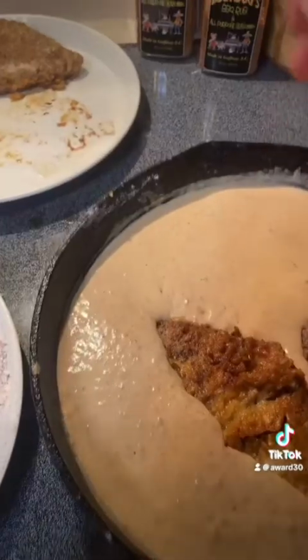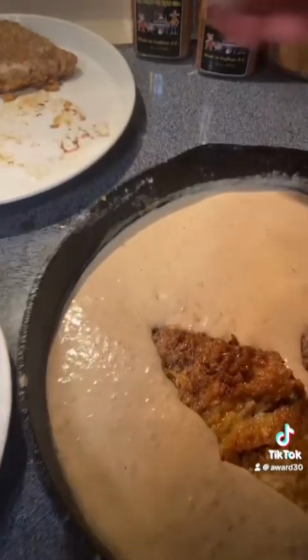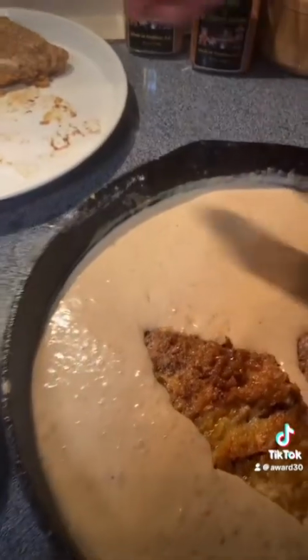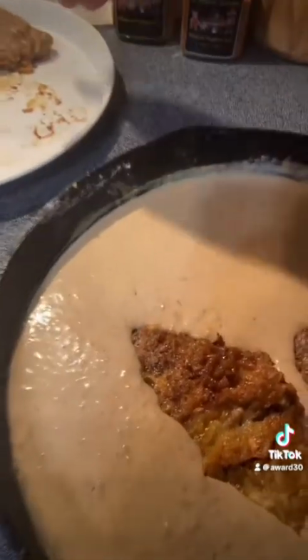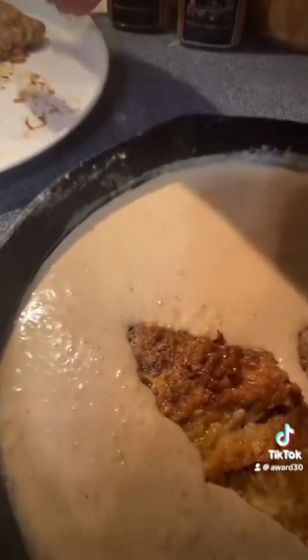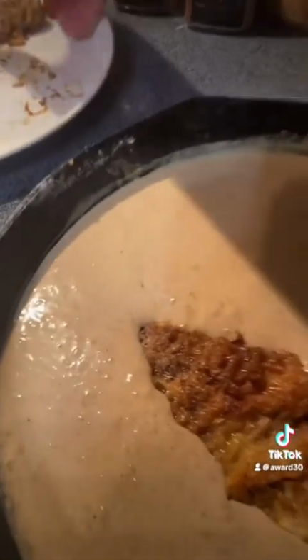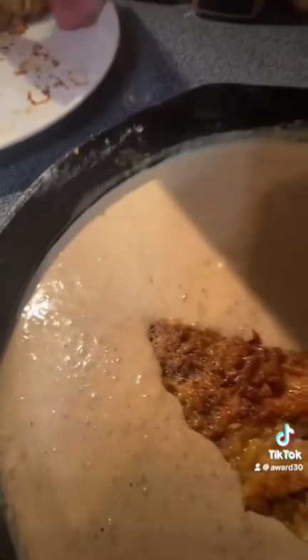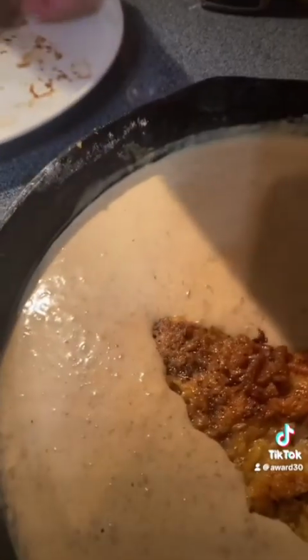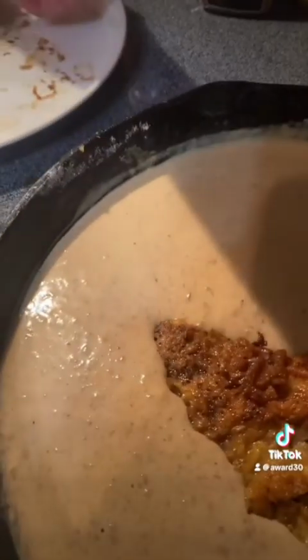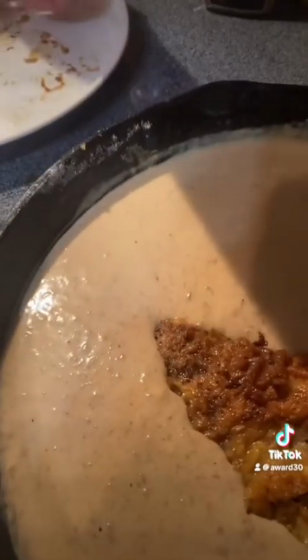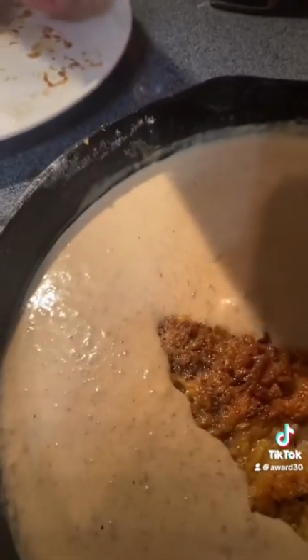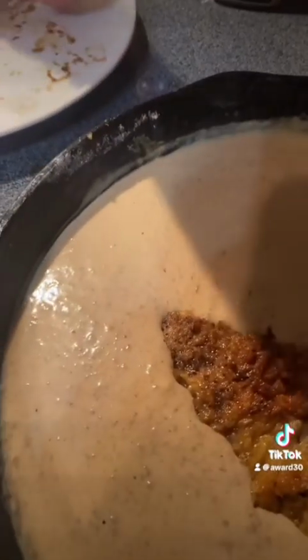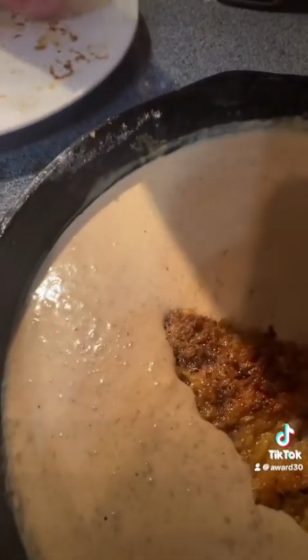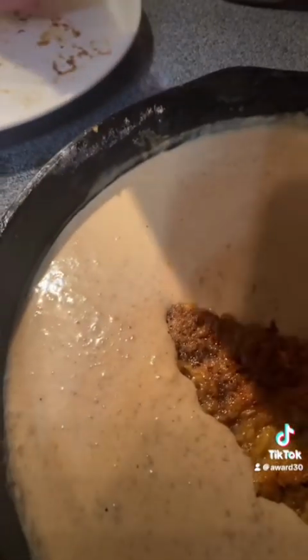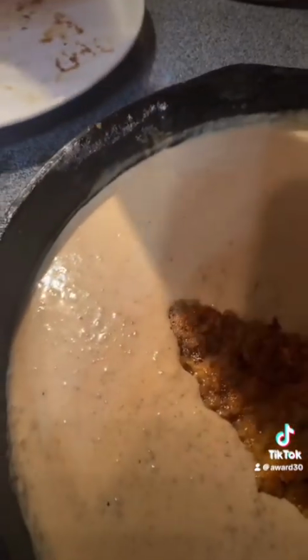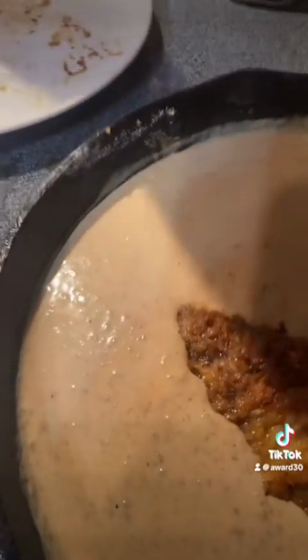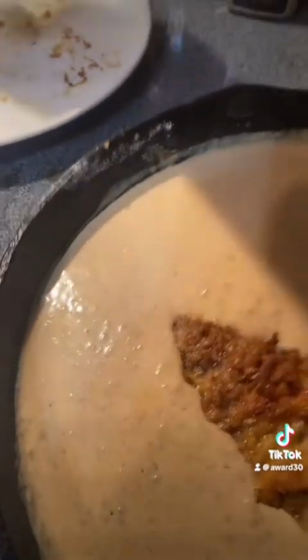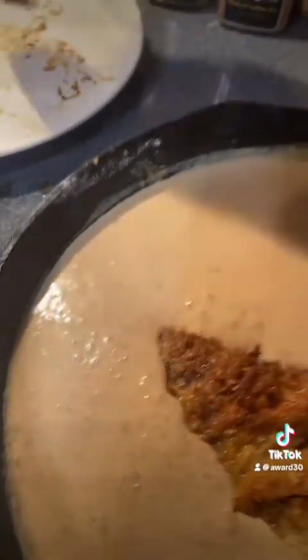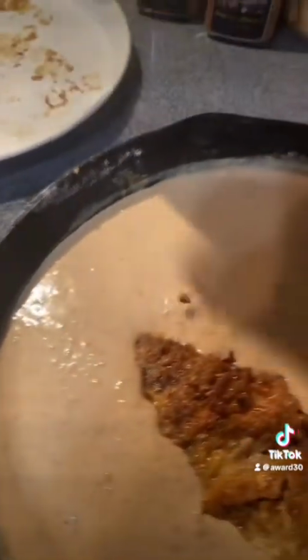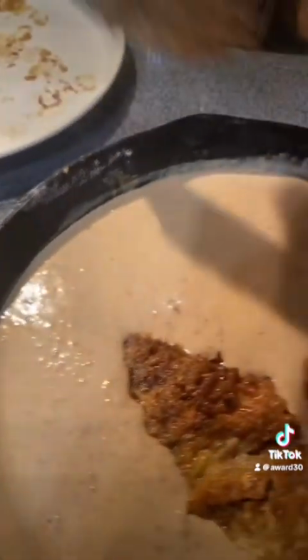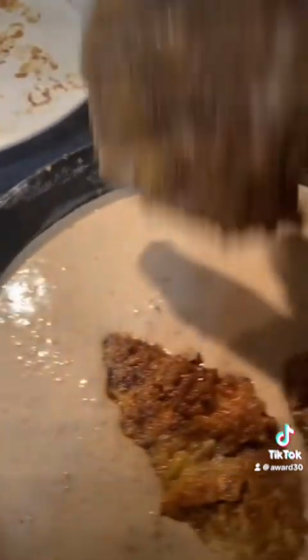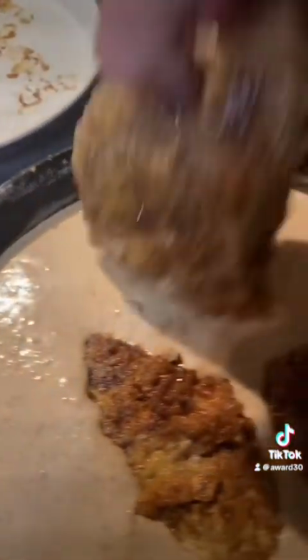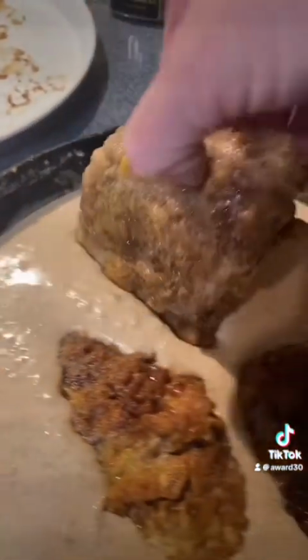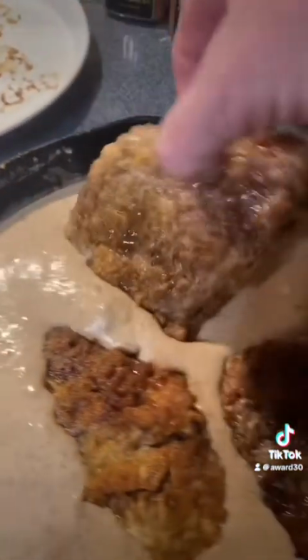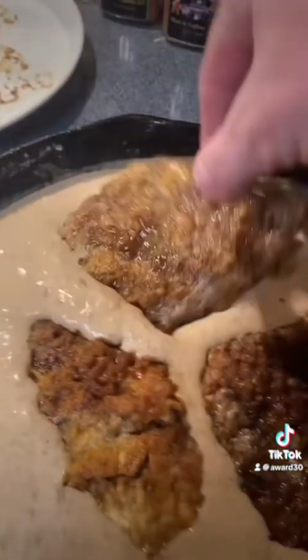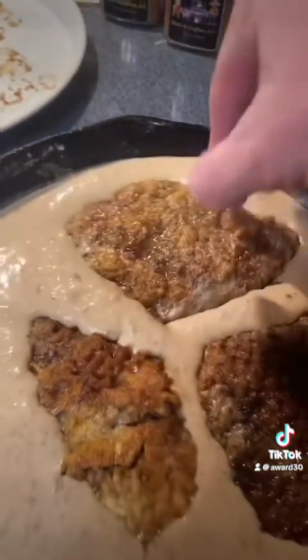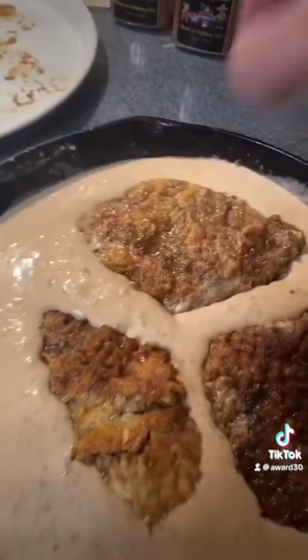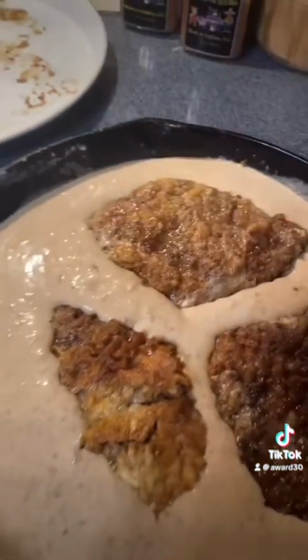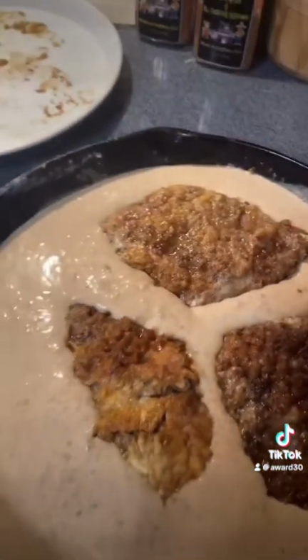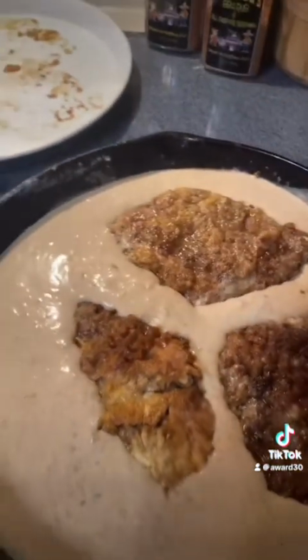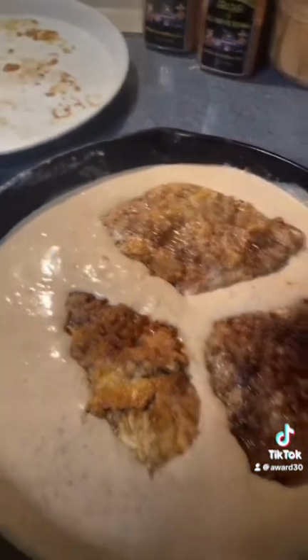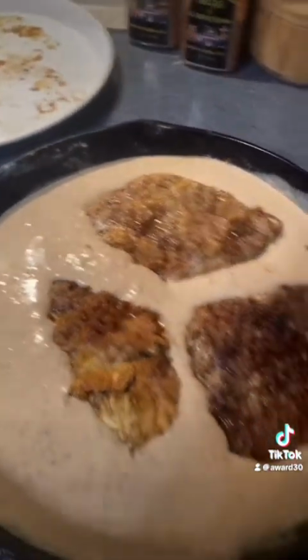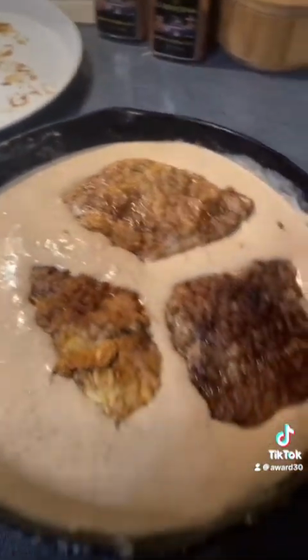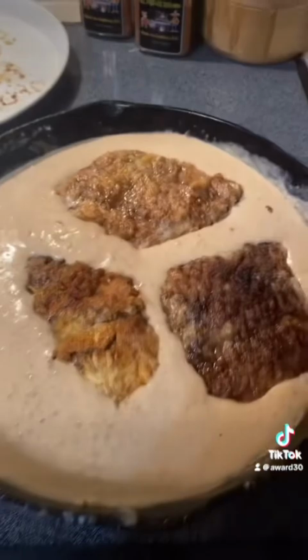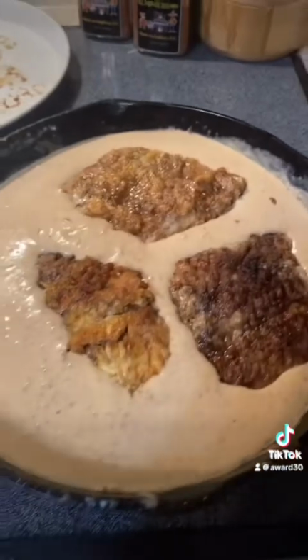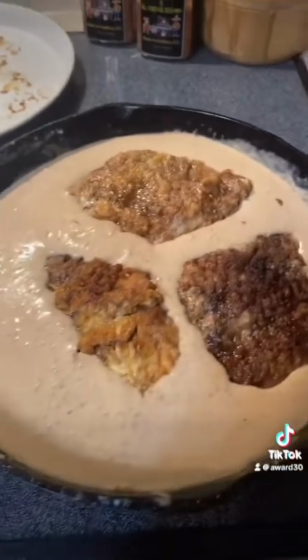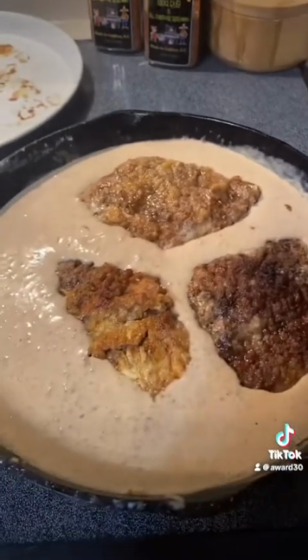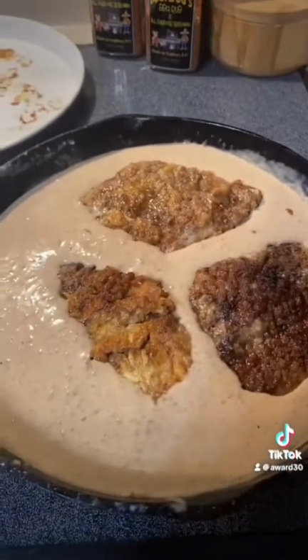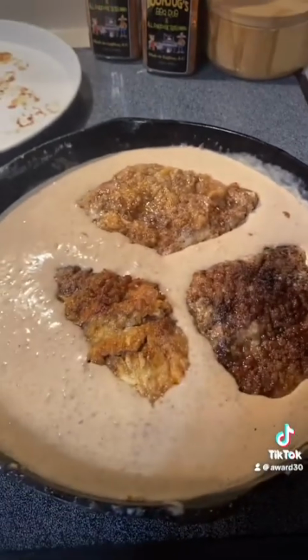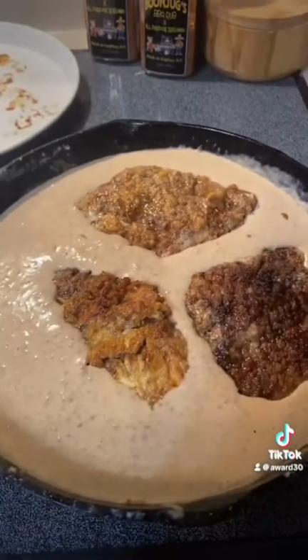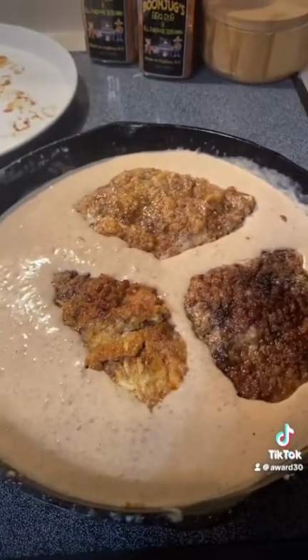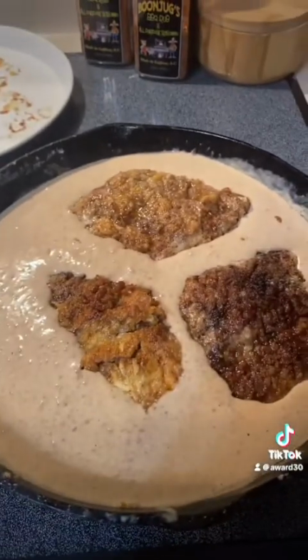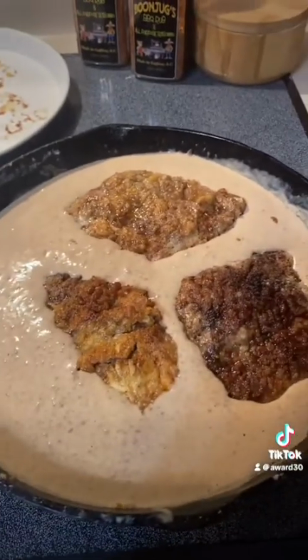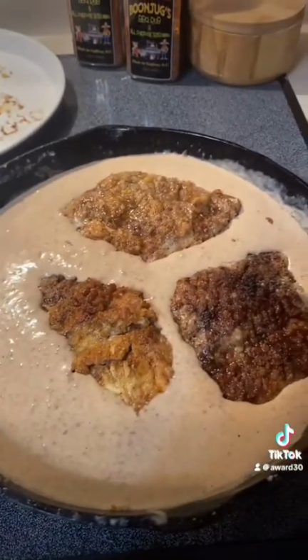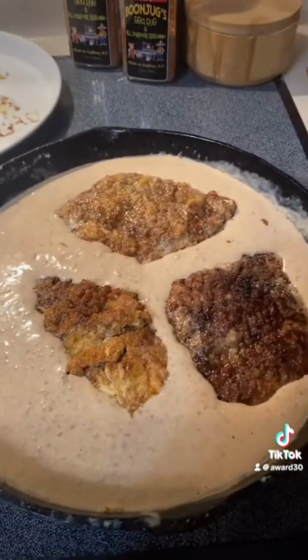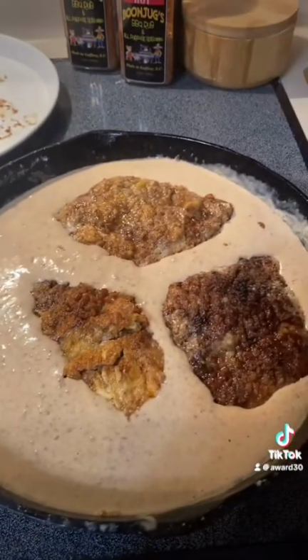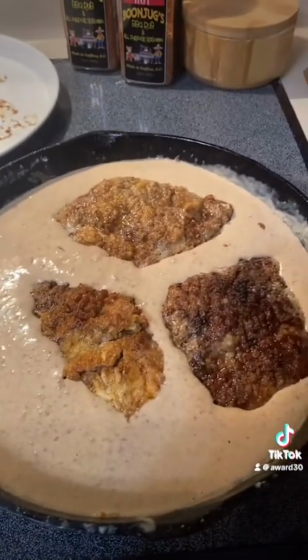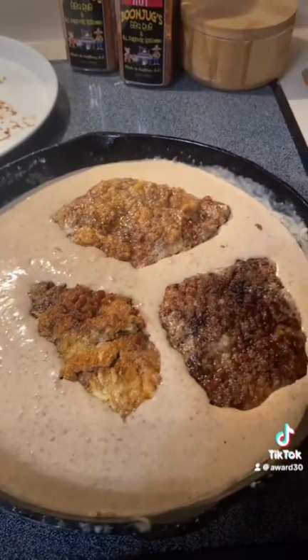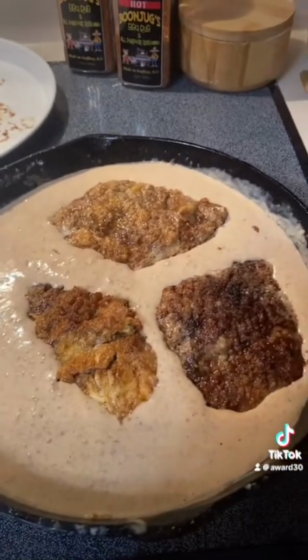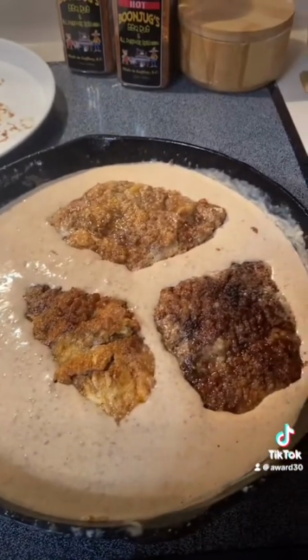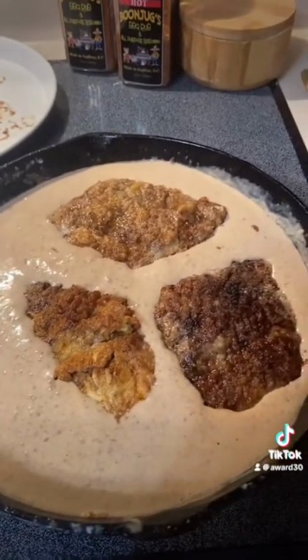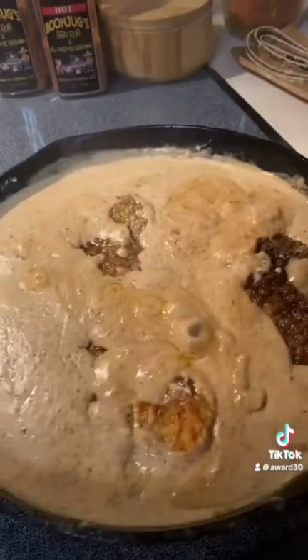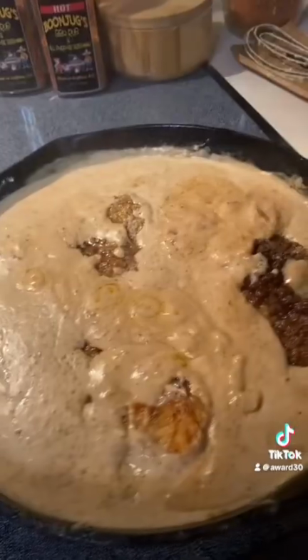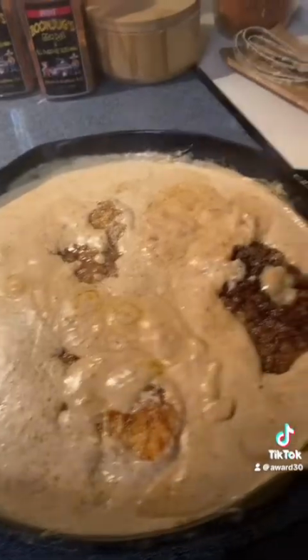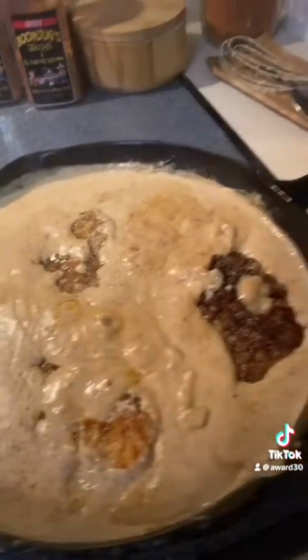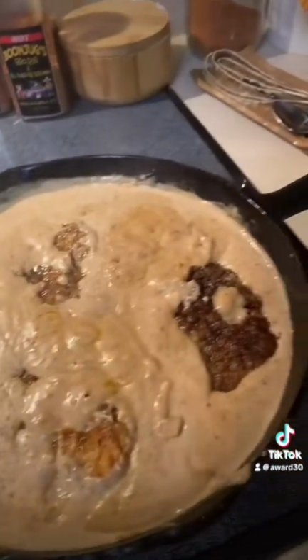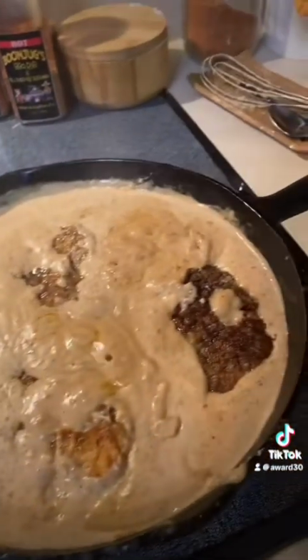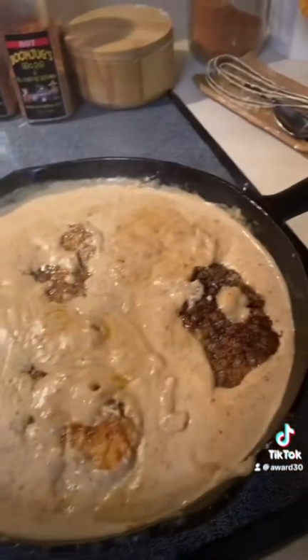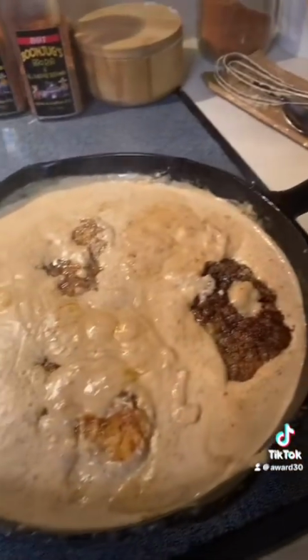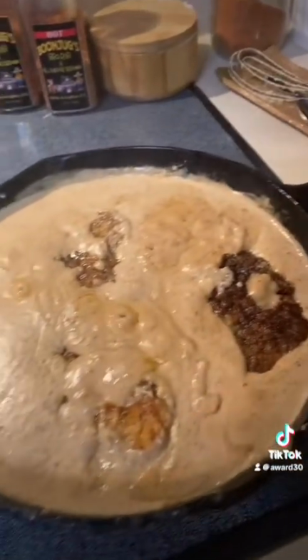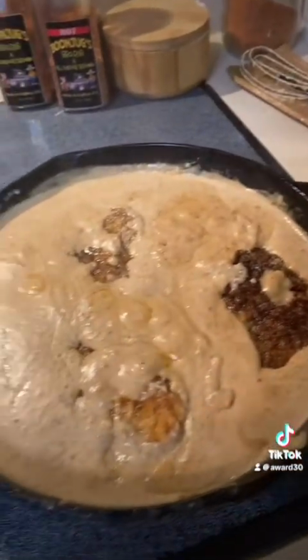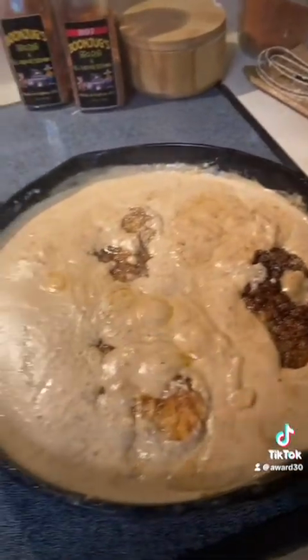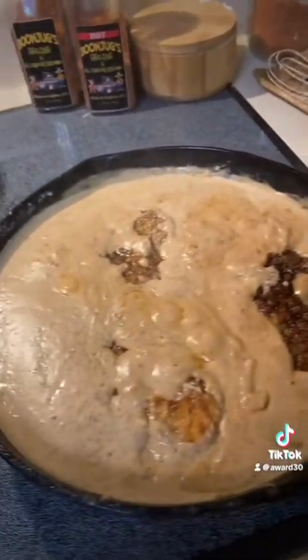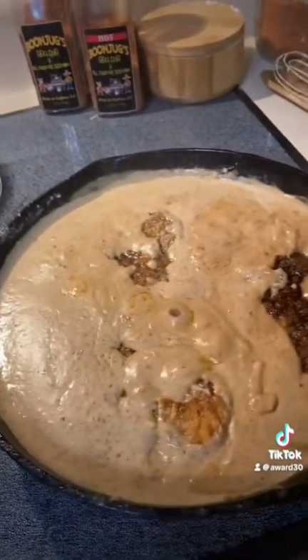Put your steak back in, simmer for about 20 minutes, and enjoy. Delish!